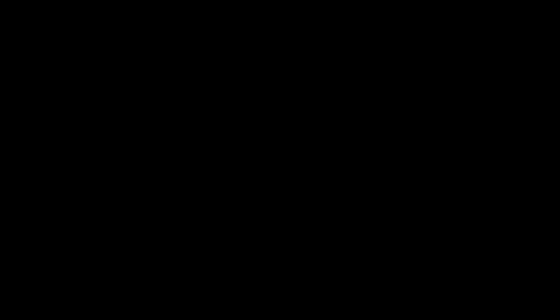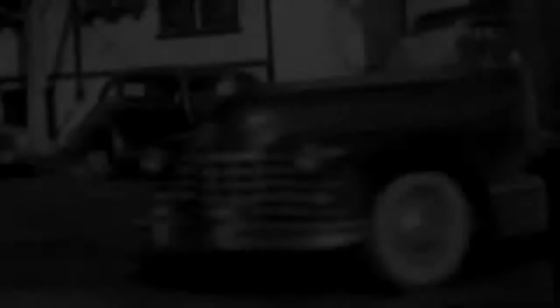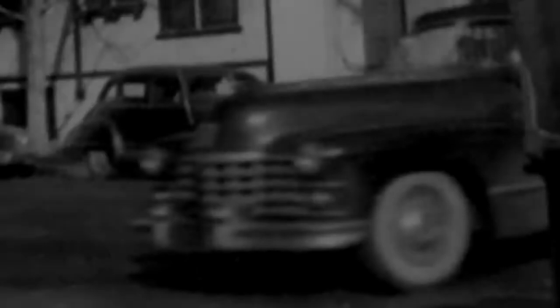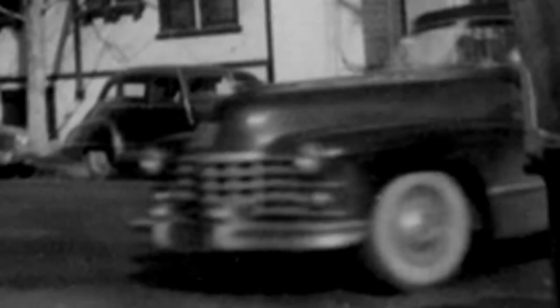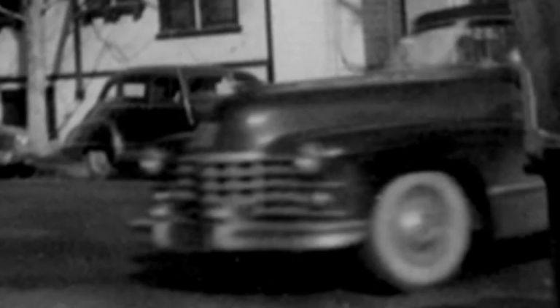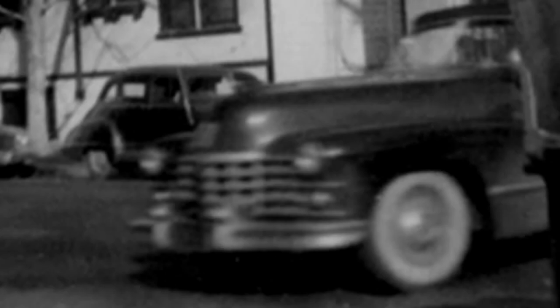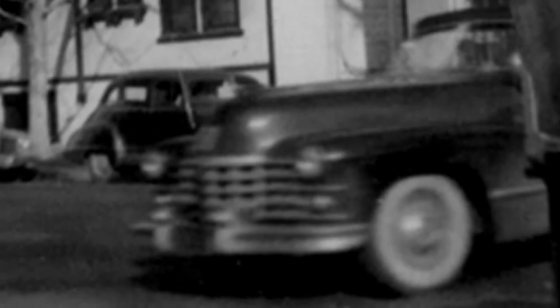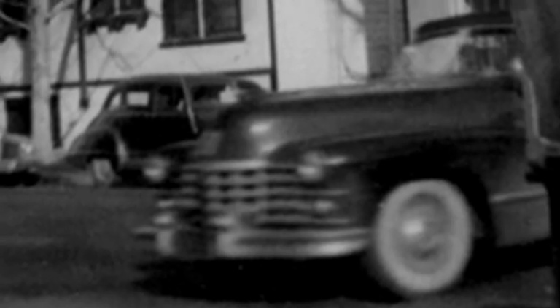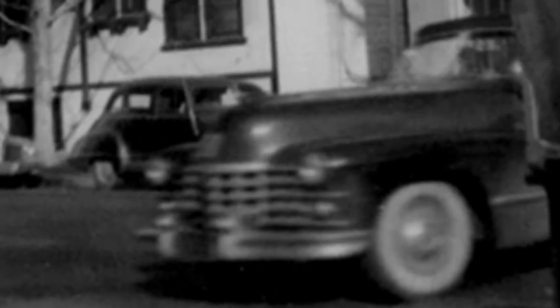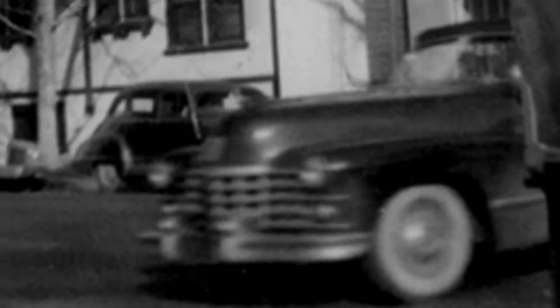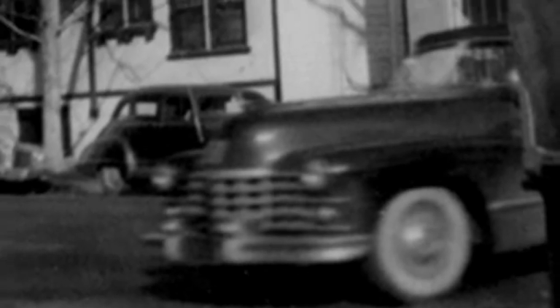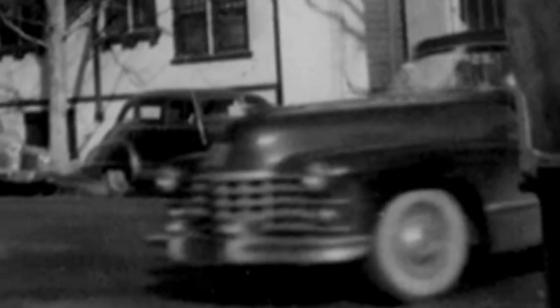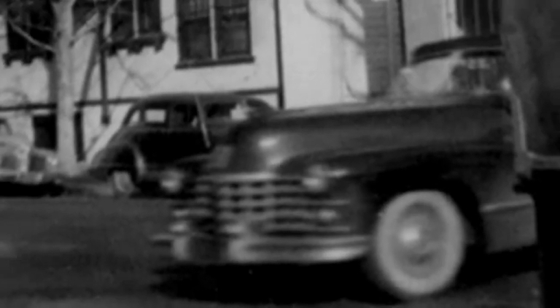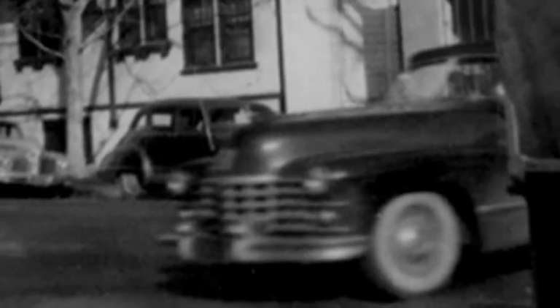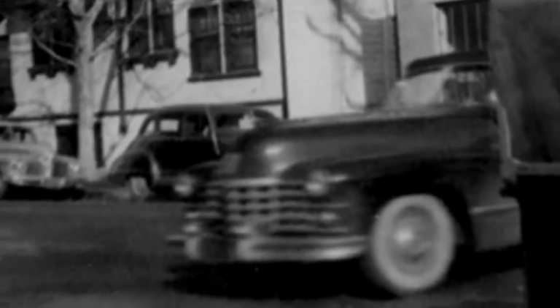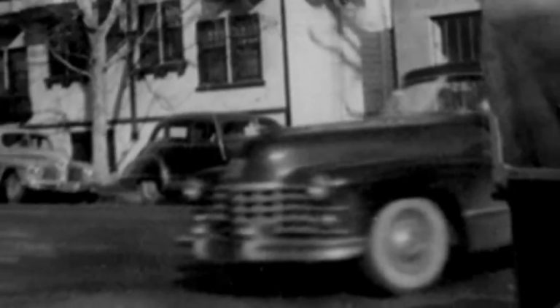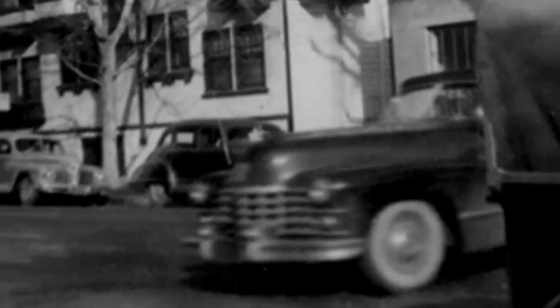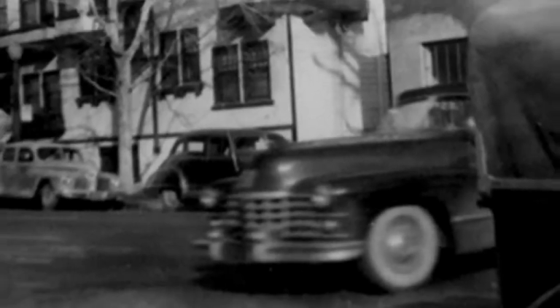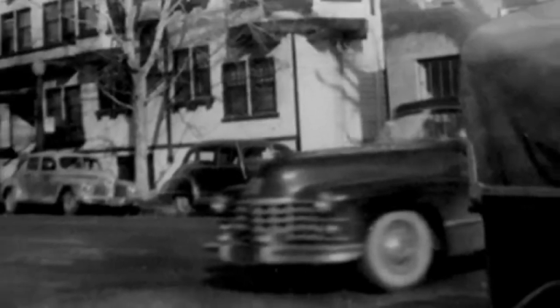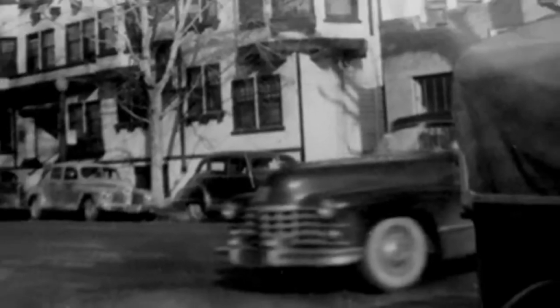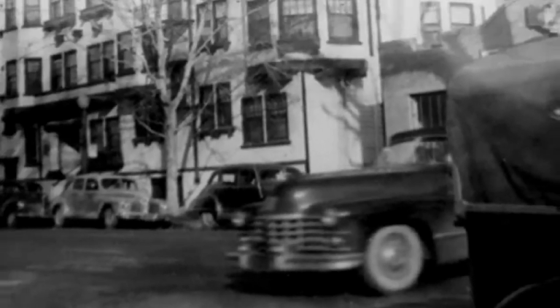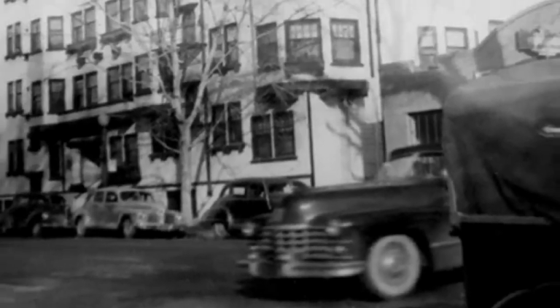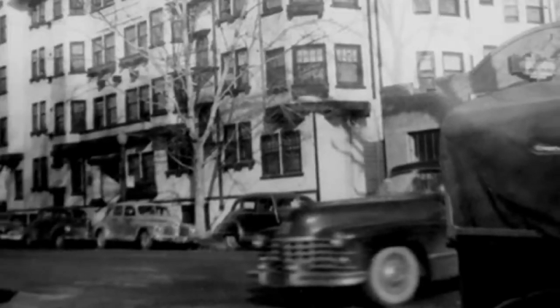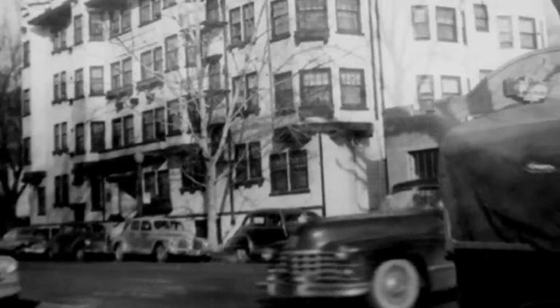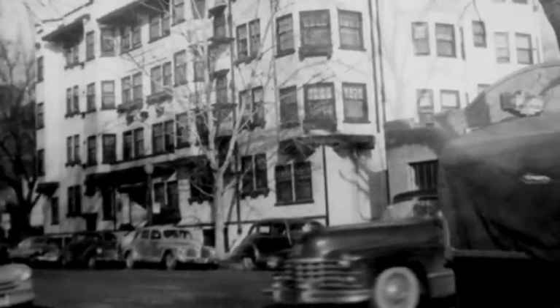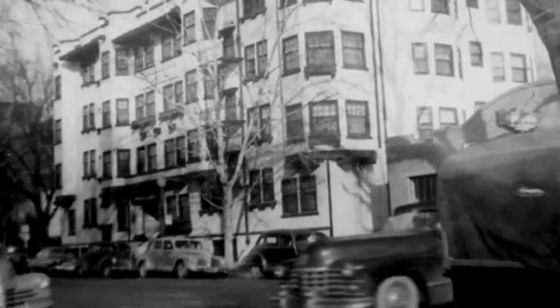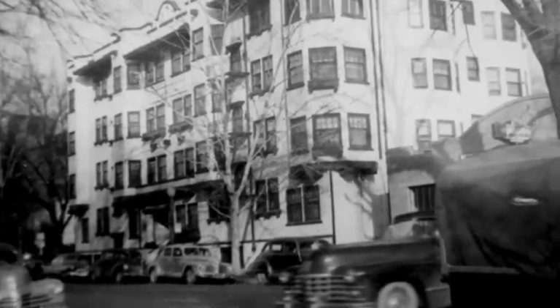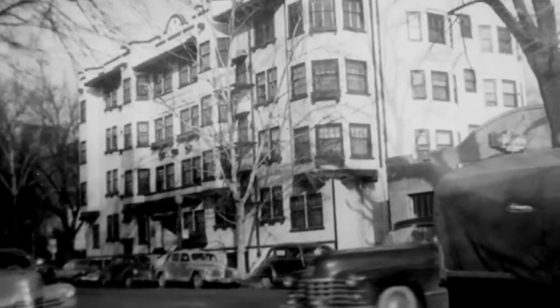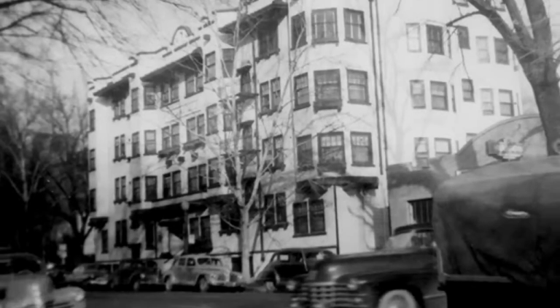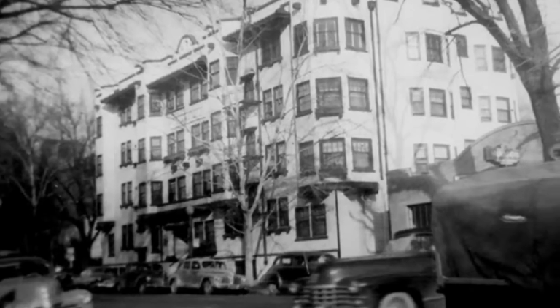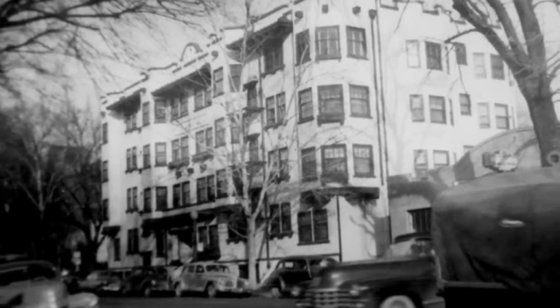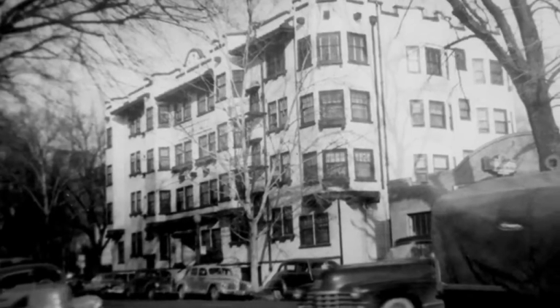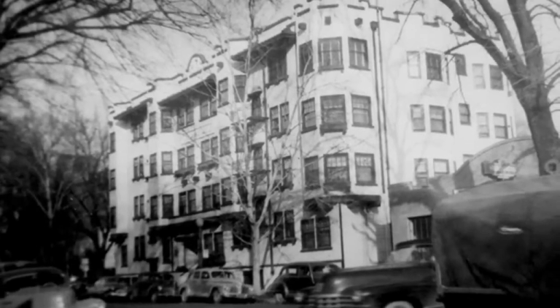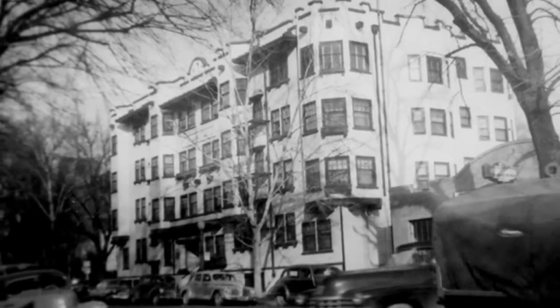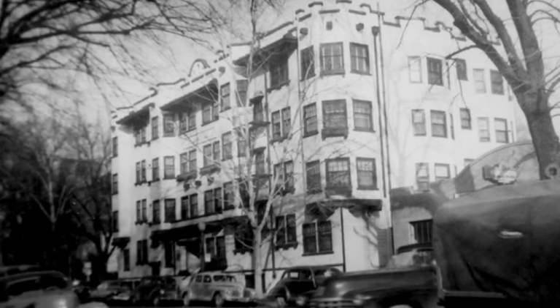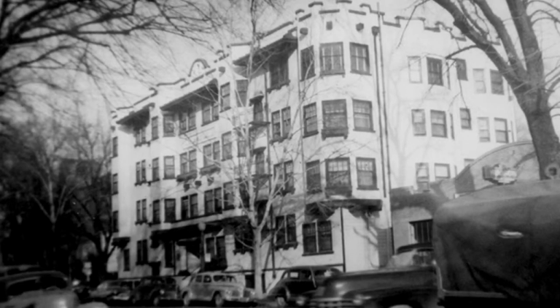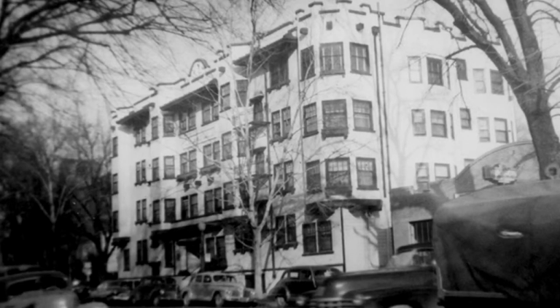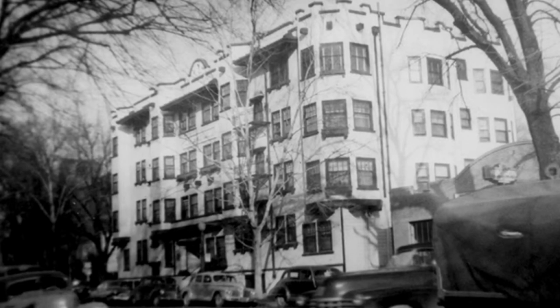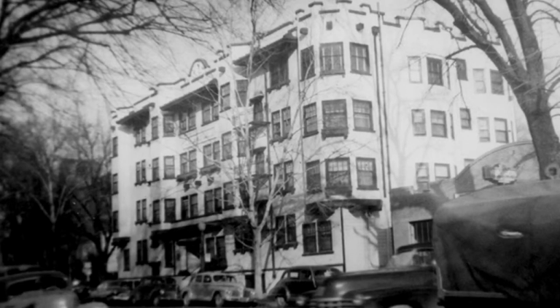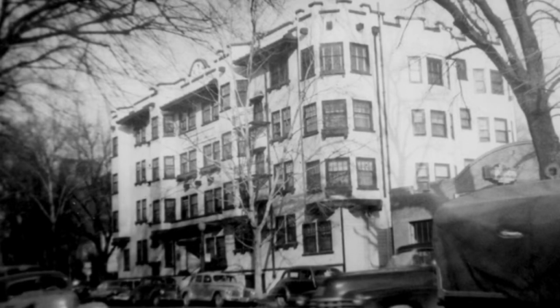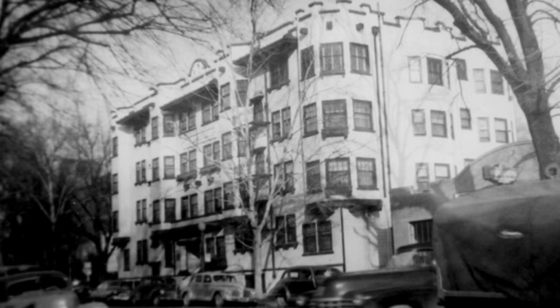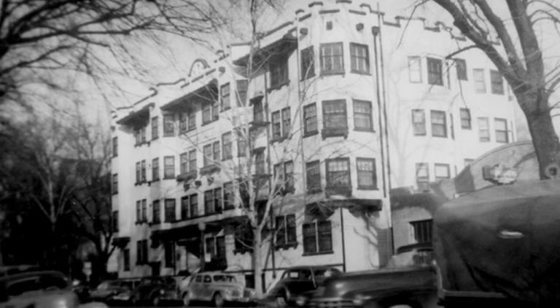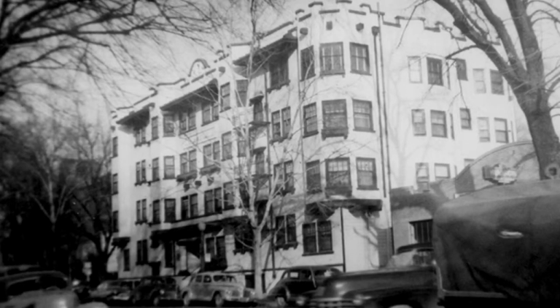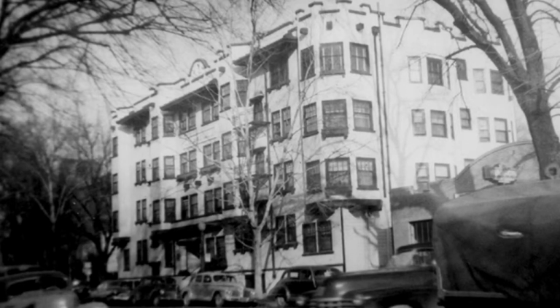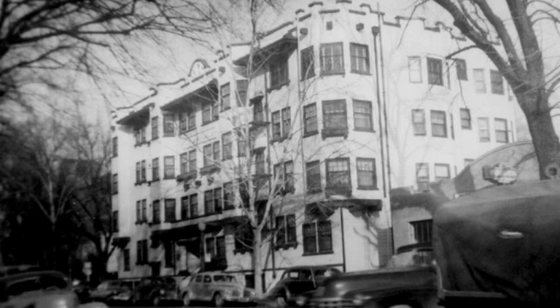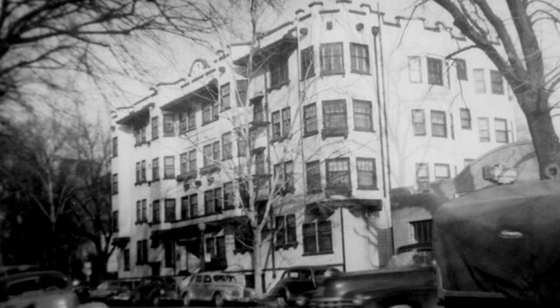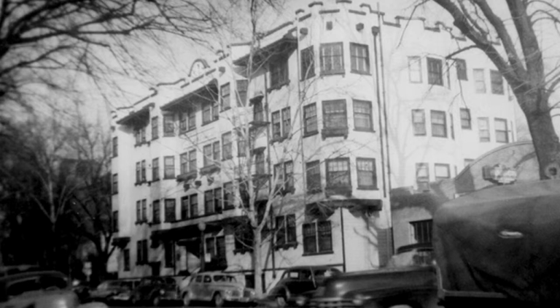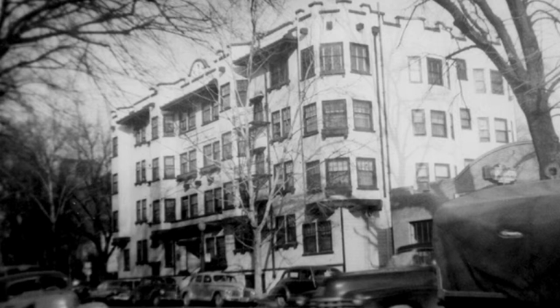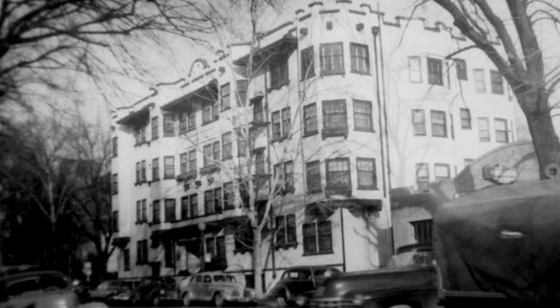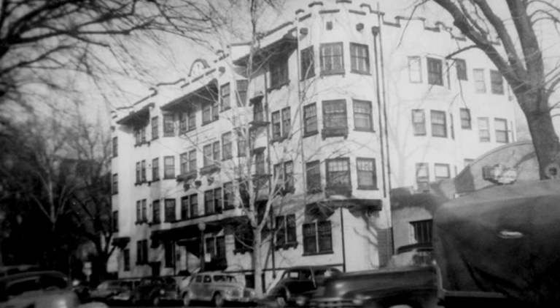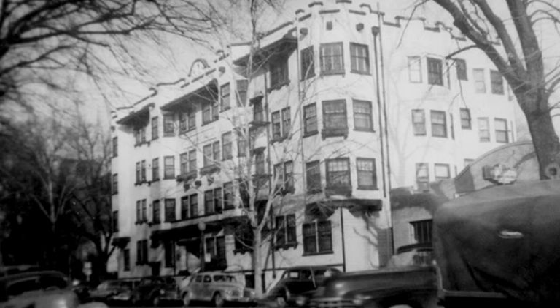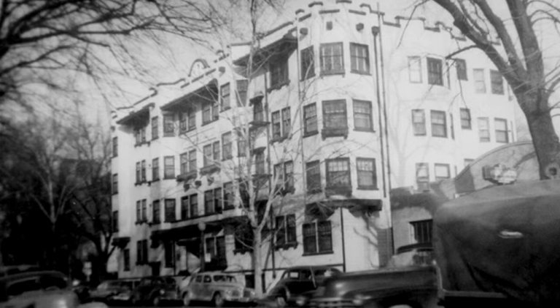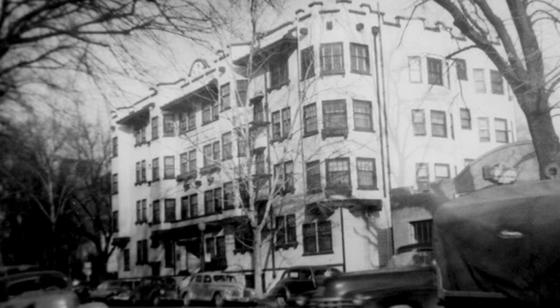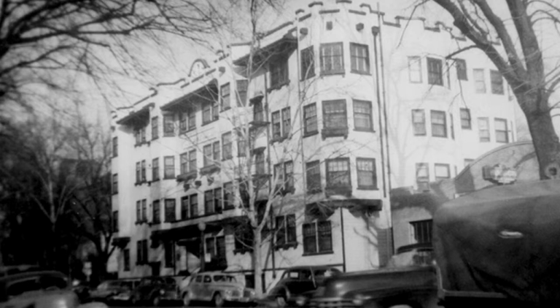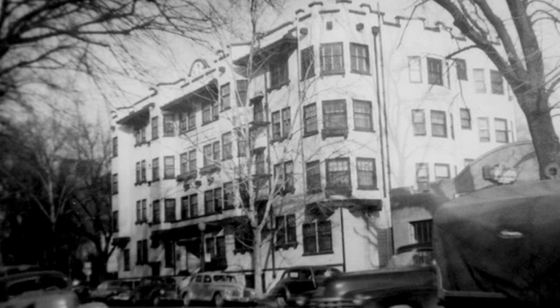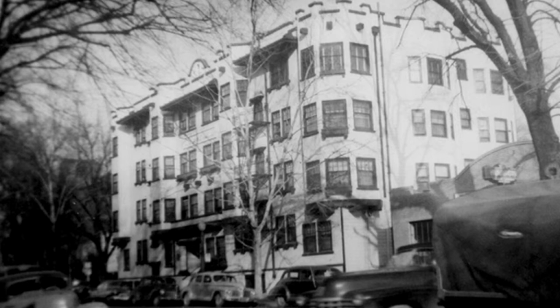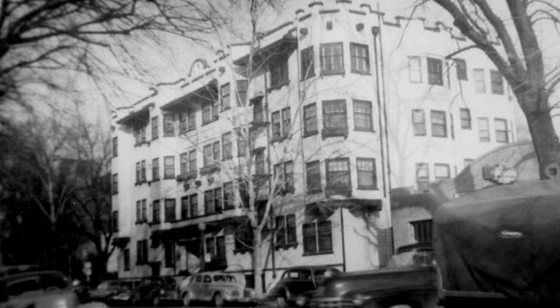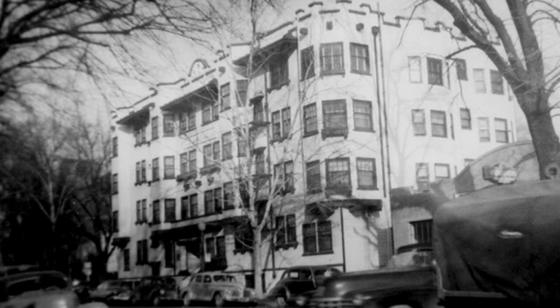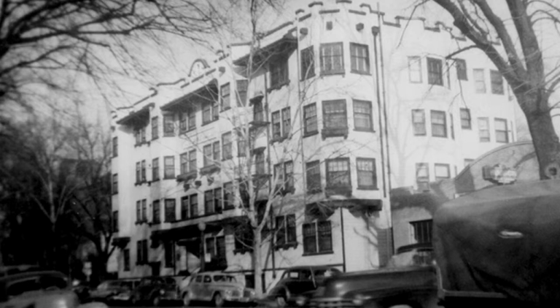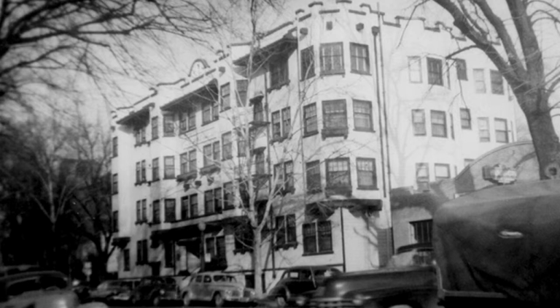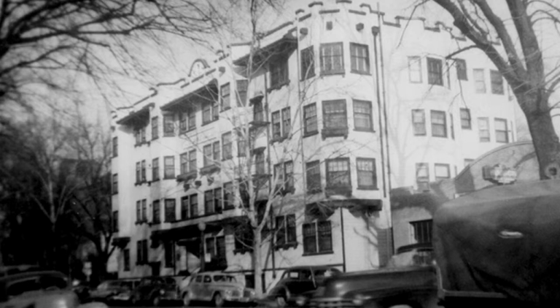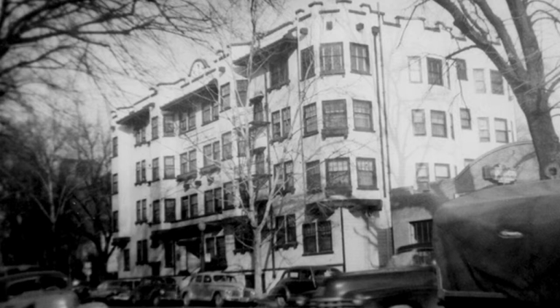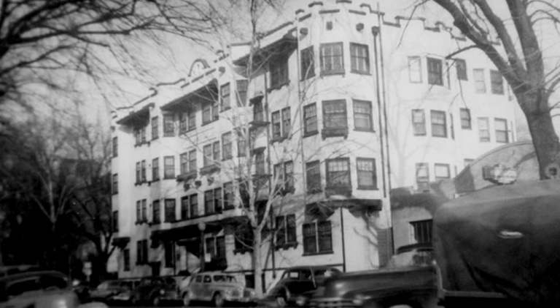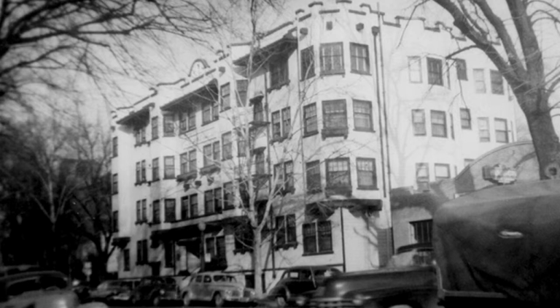Mason was built in 1910 and a lot of historians have a real passion for this building and they wanted to save it.